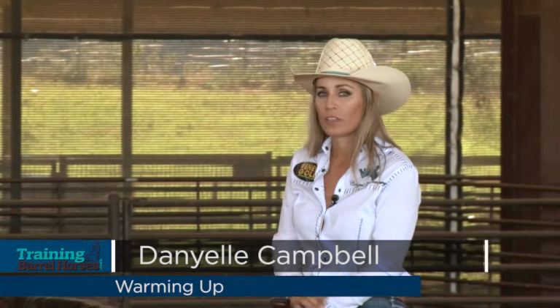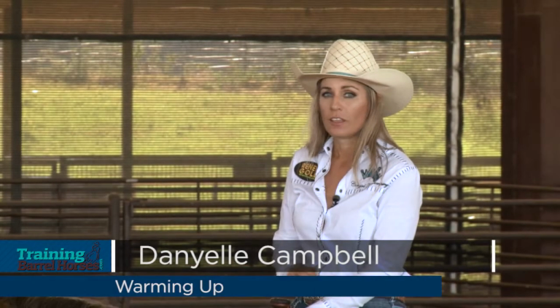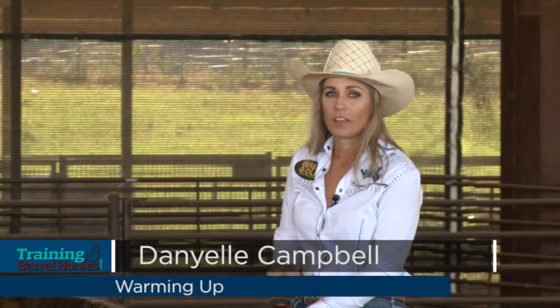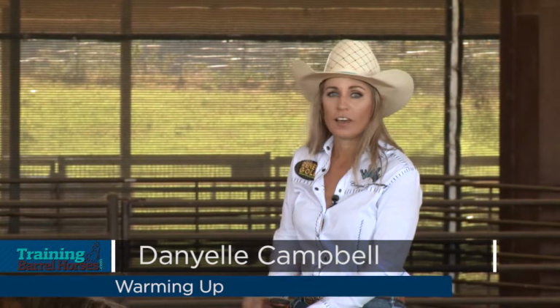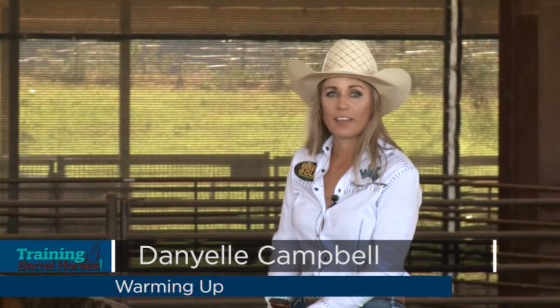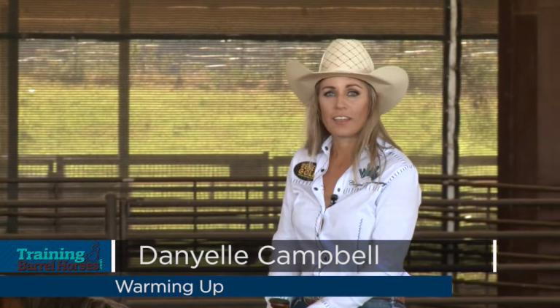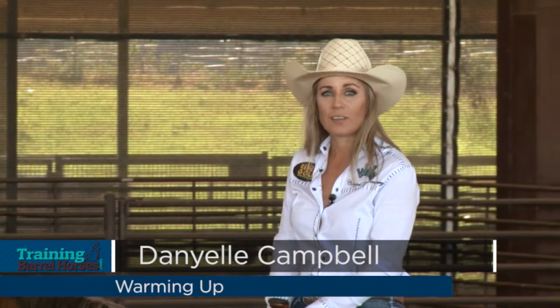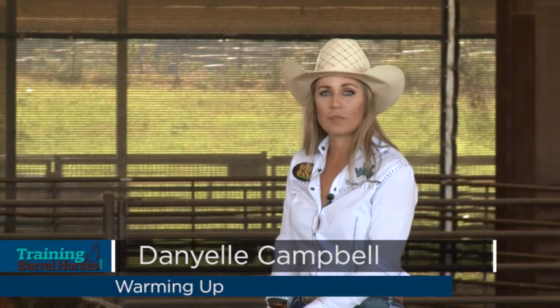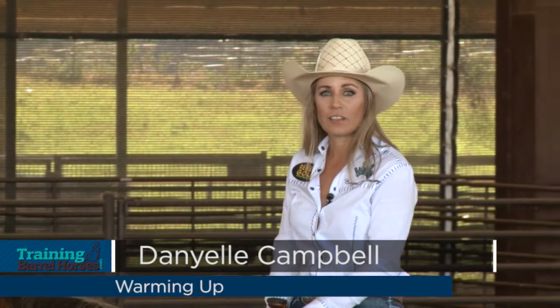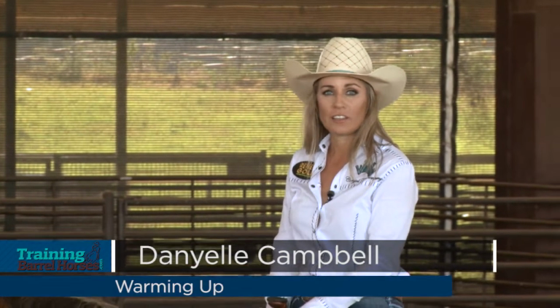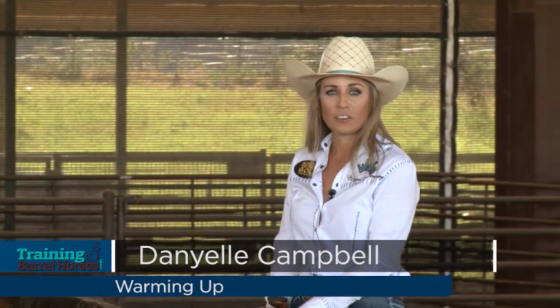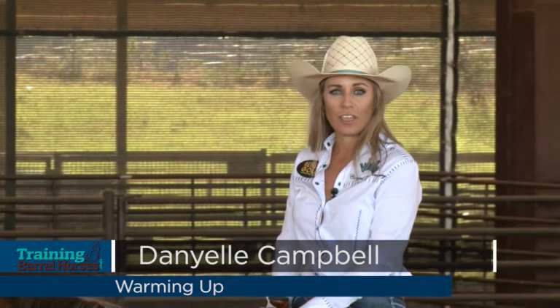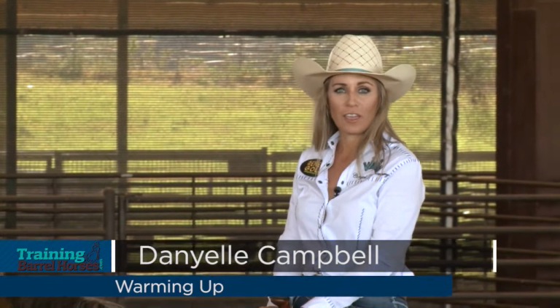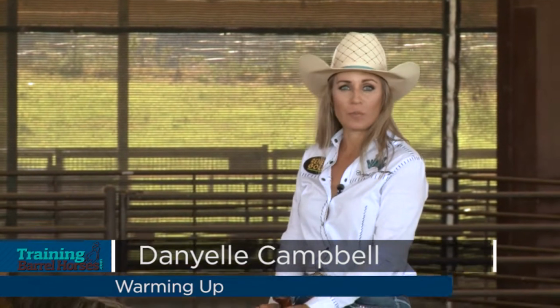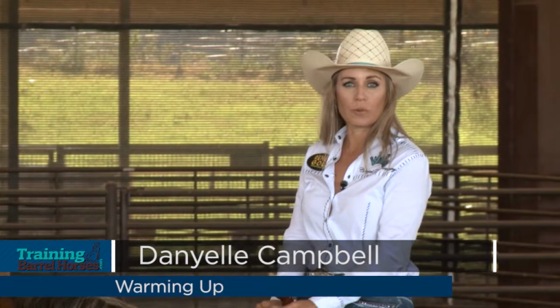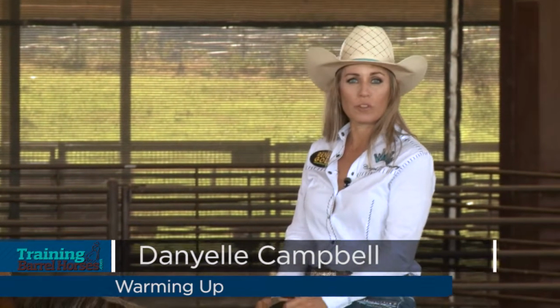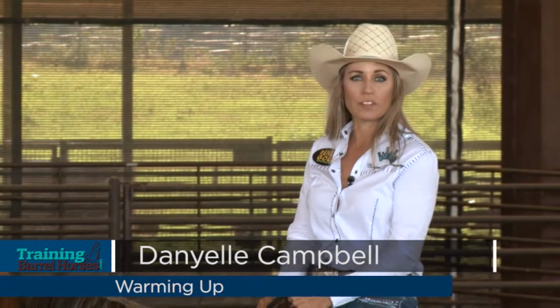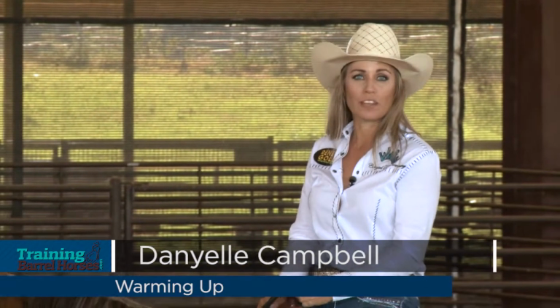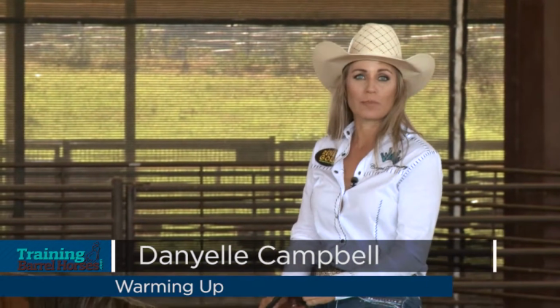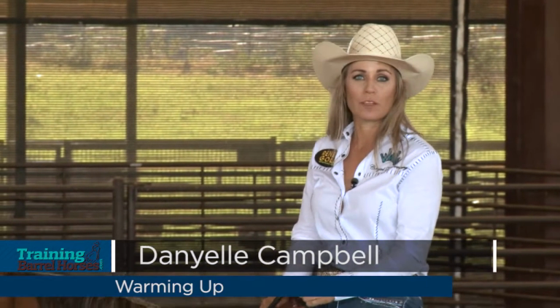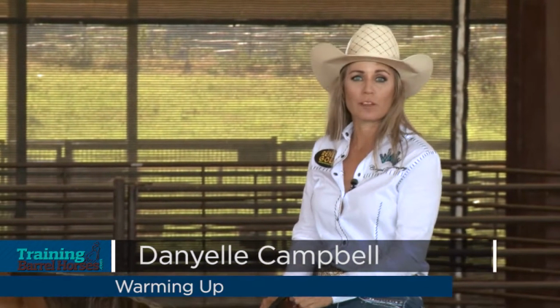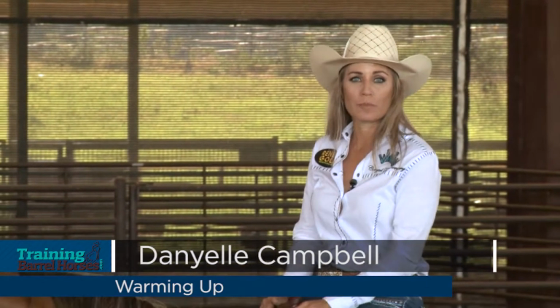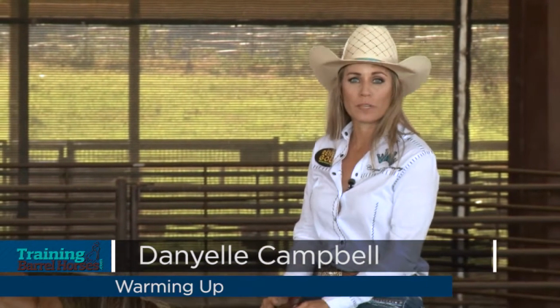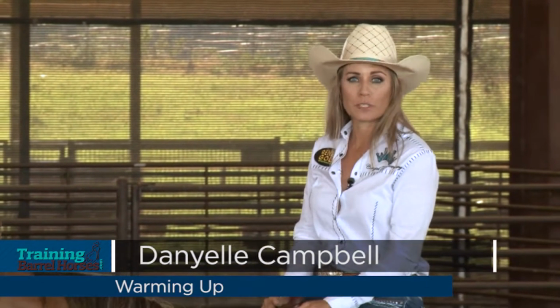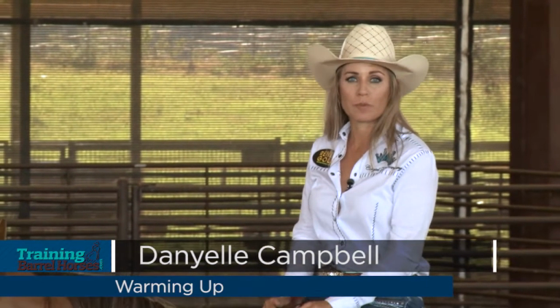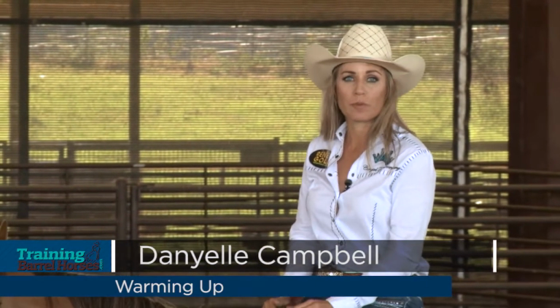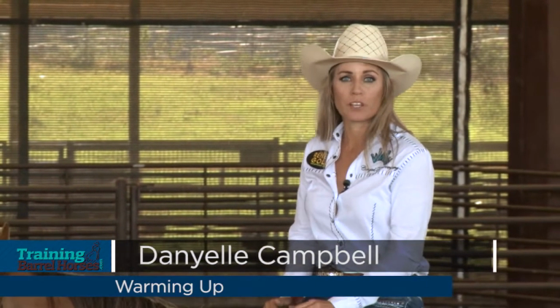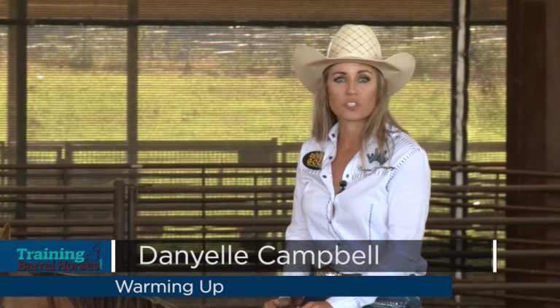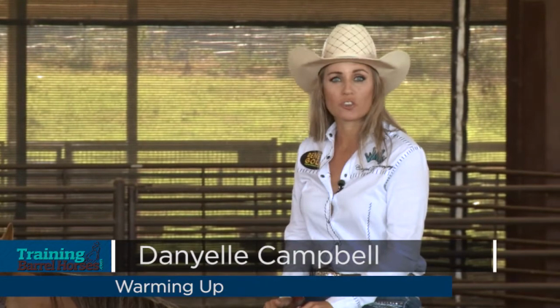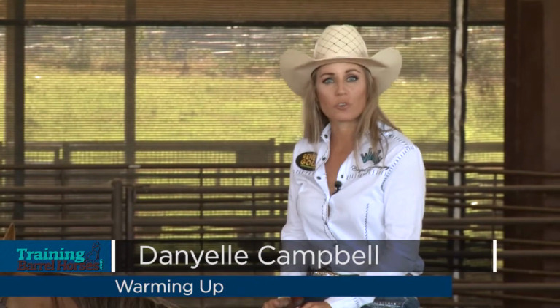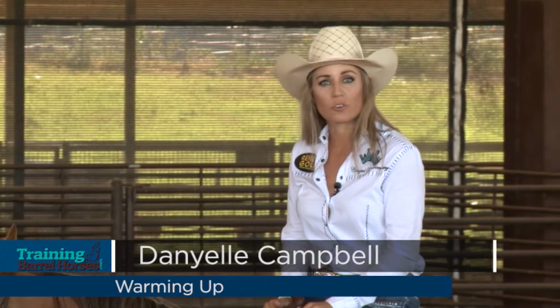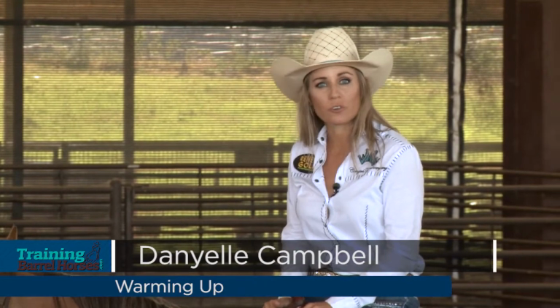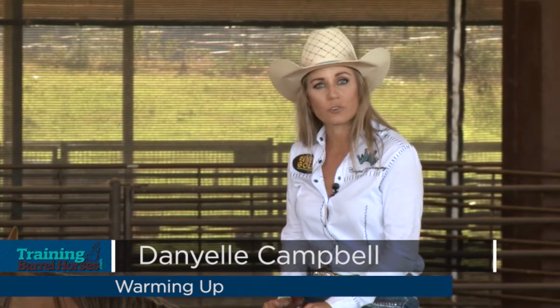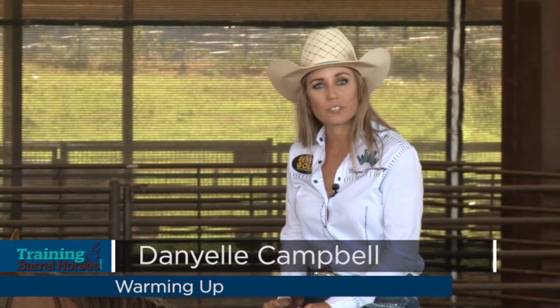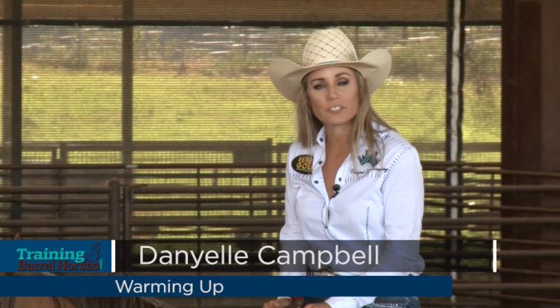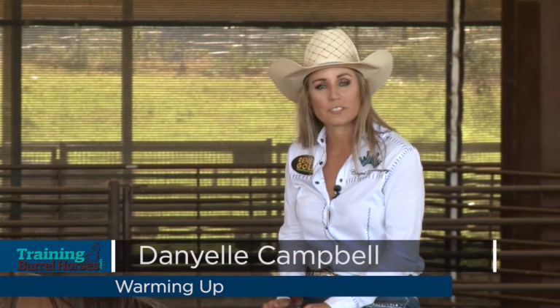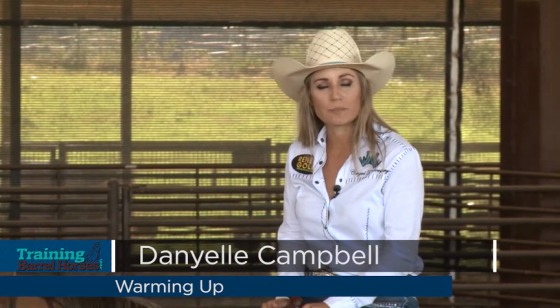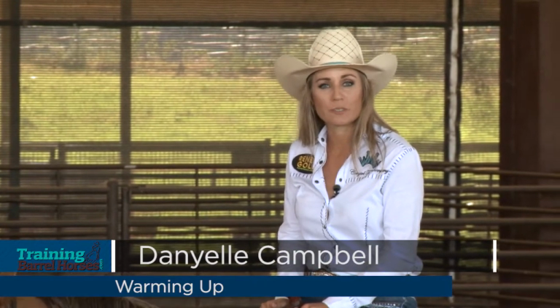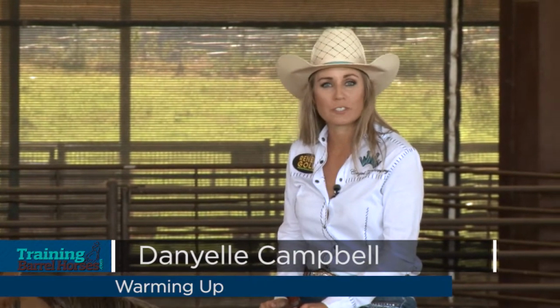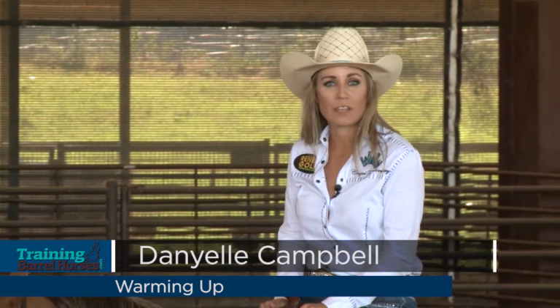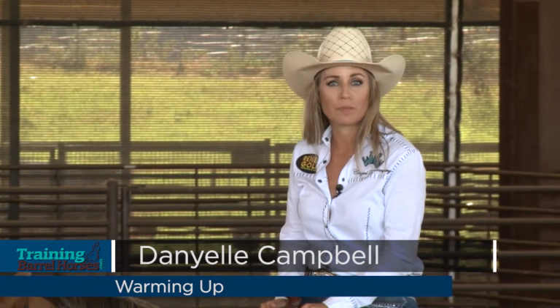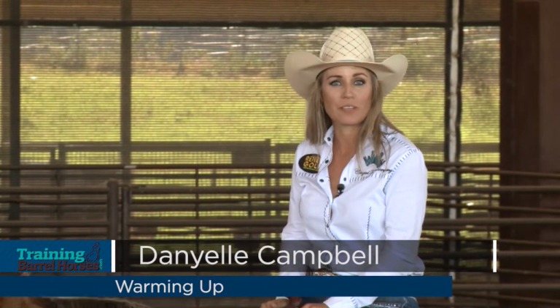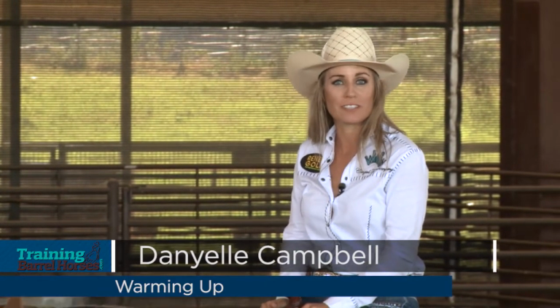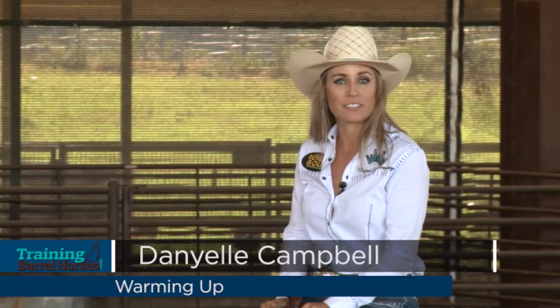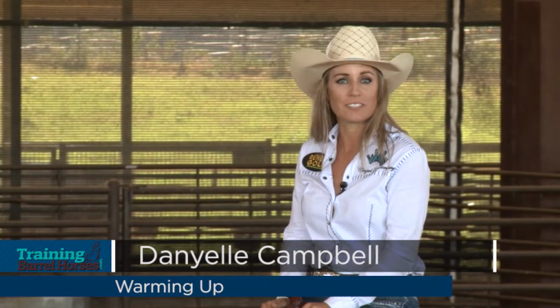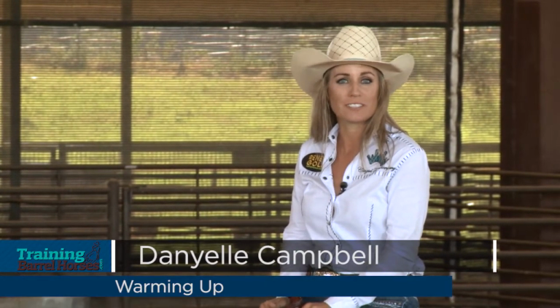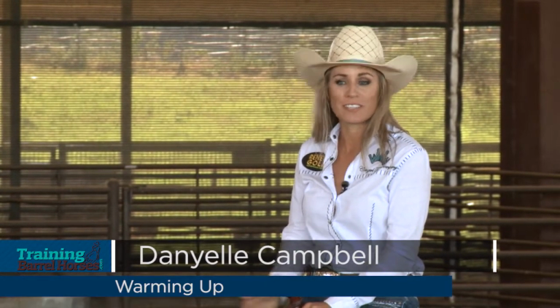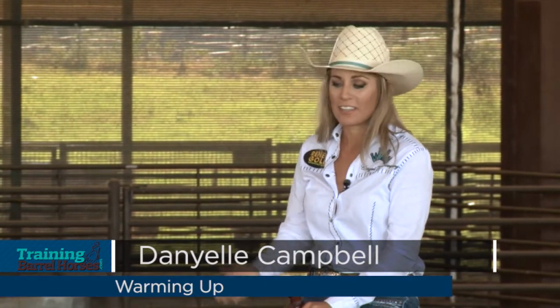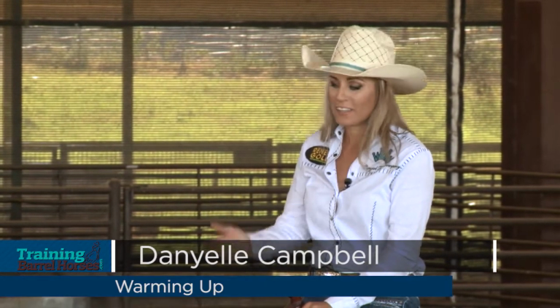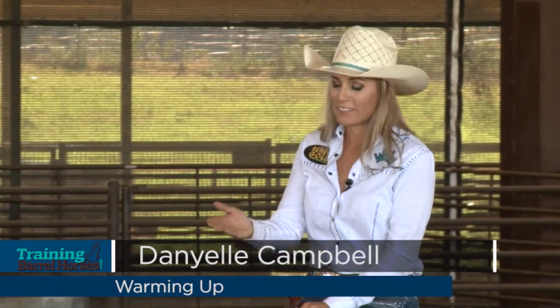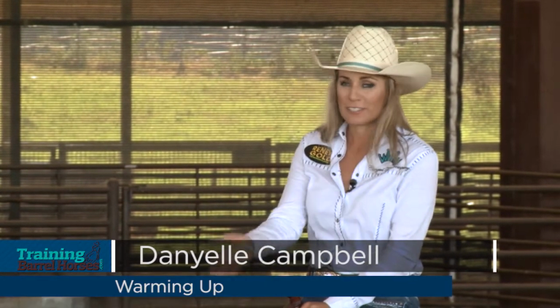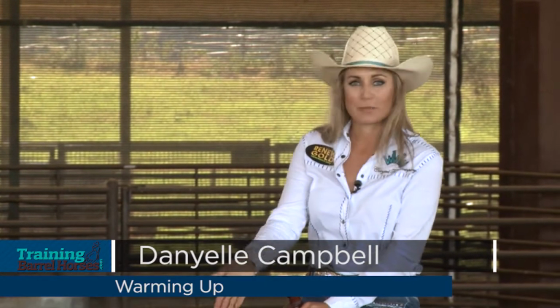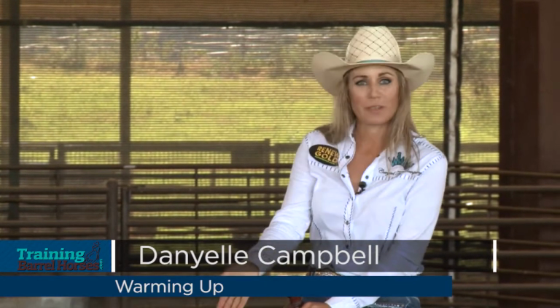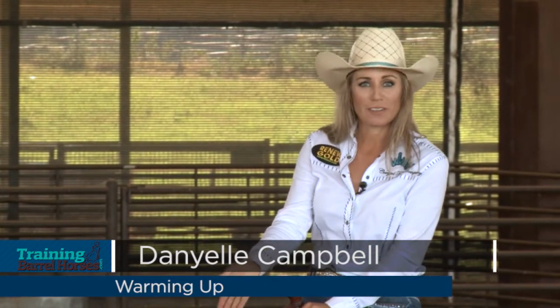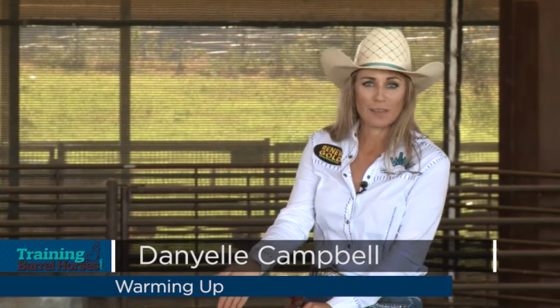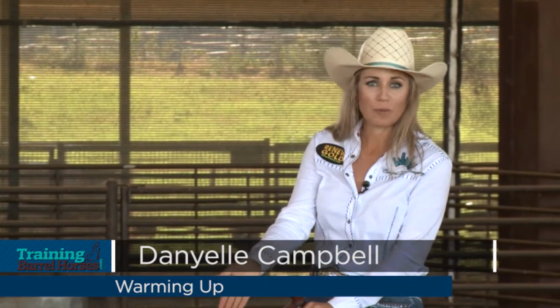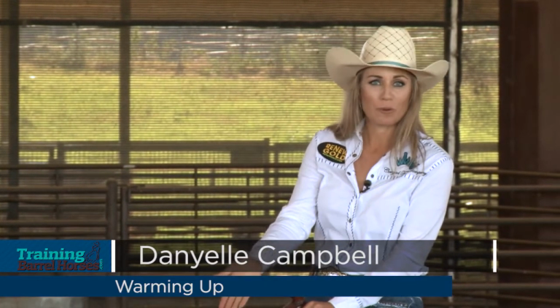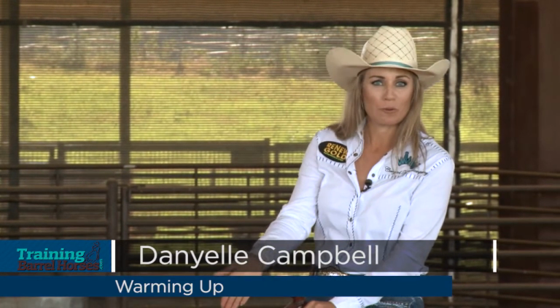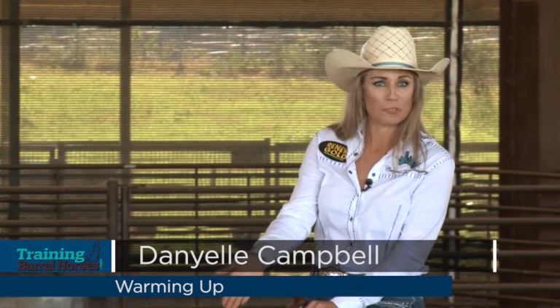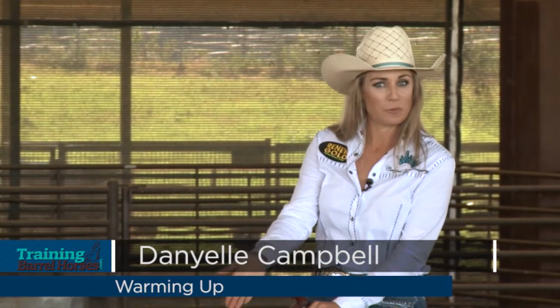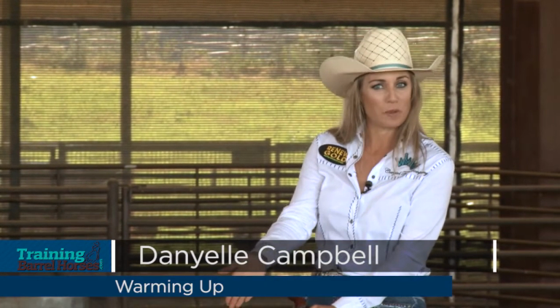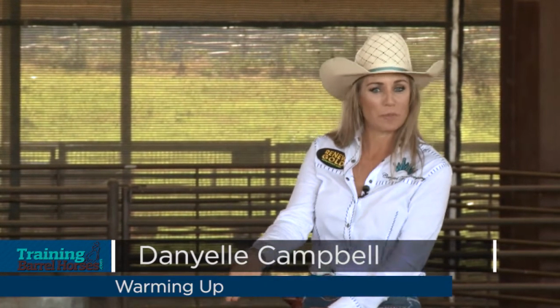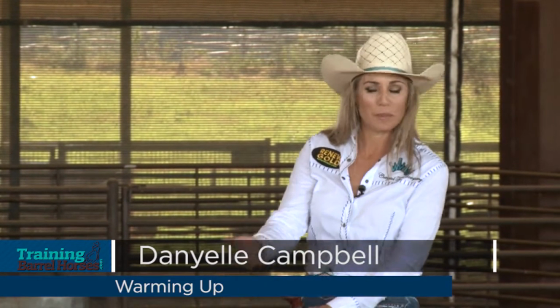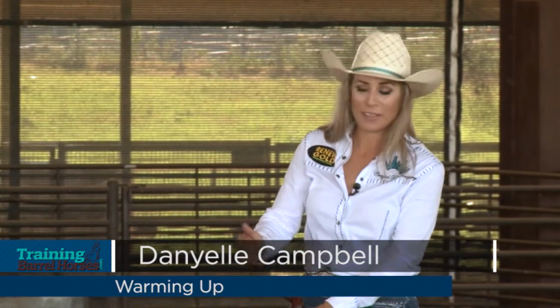Hi, I'm Danielle Campbell and I'm here at Busby Ranch Quarter Horses in Millsap, Texas. This is my demo horse Repeat.